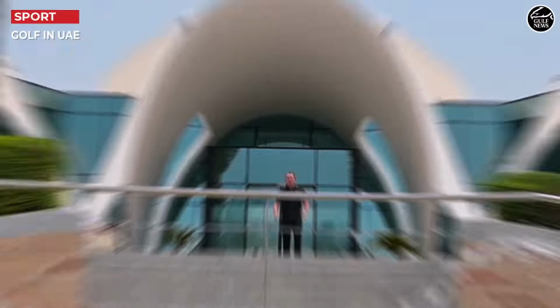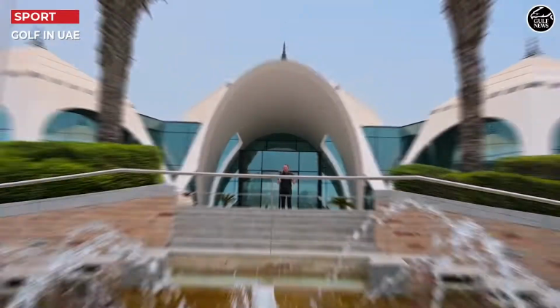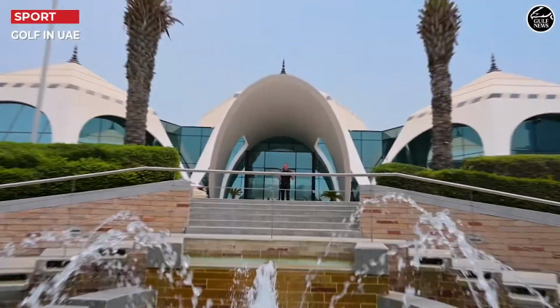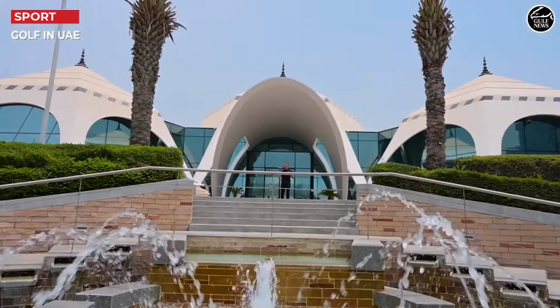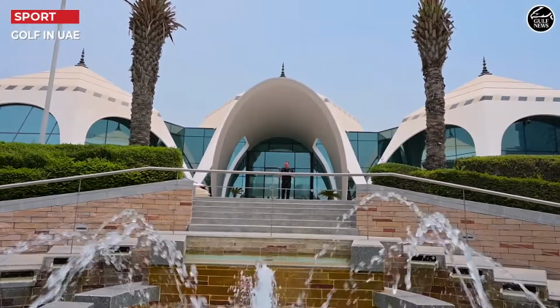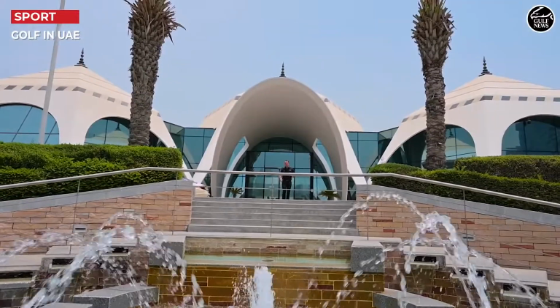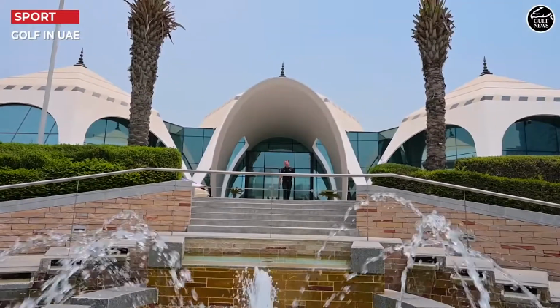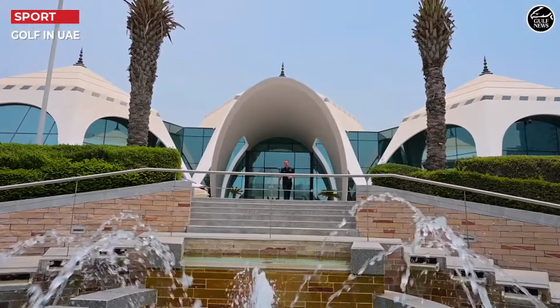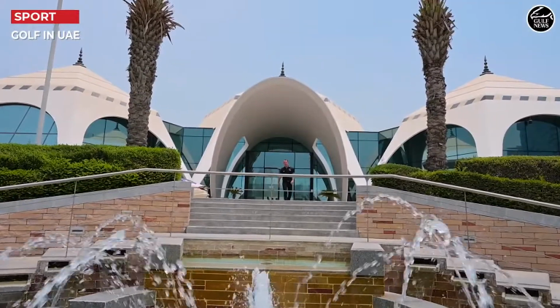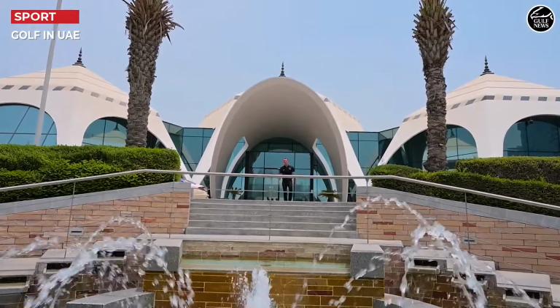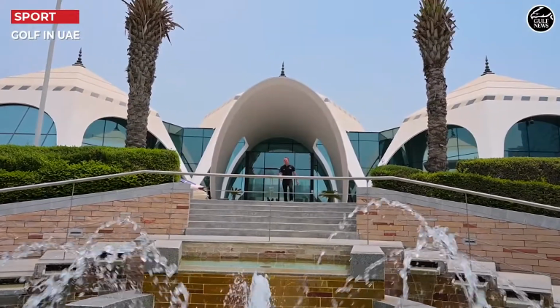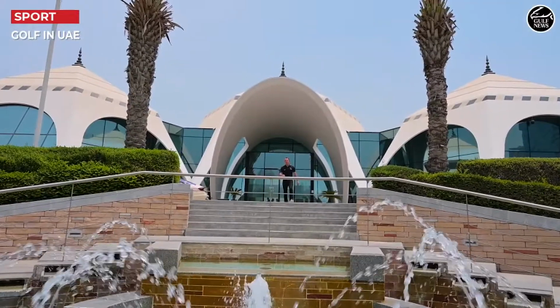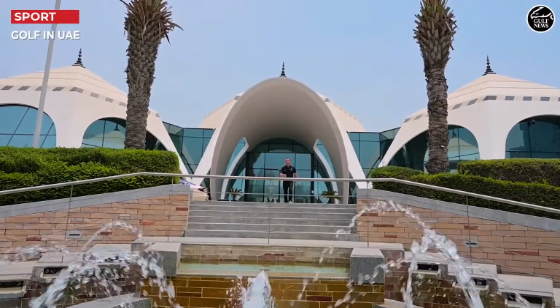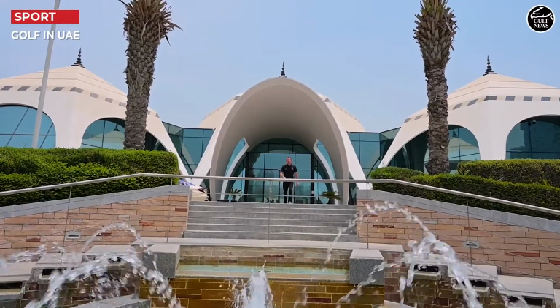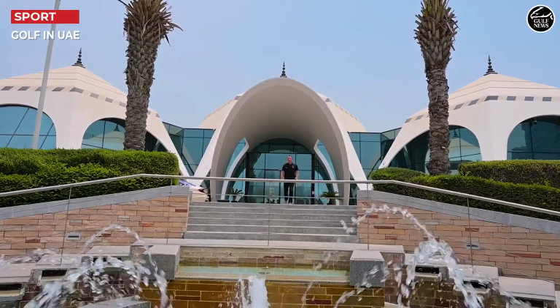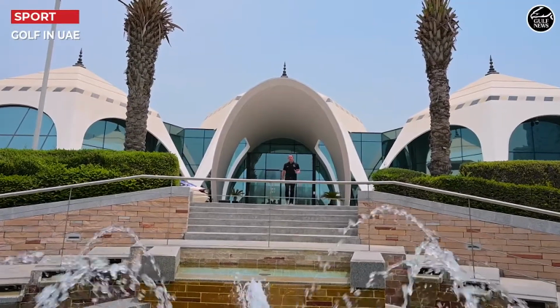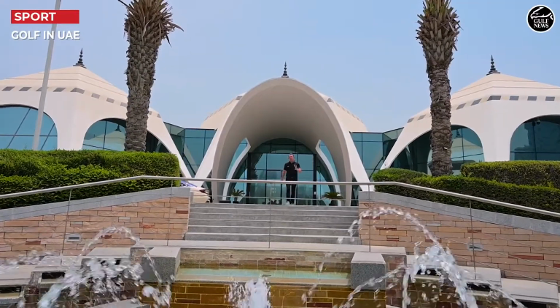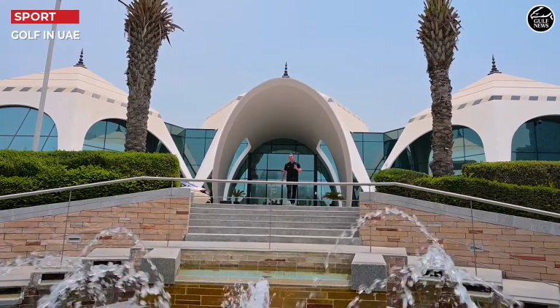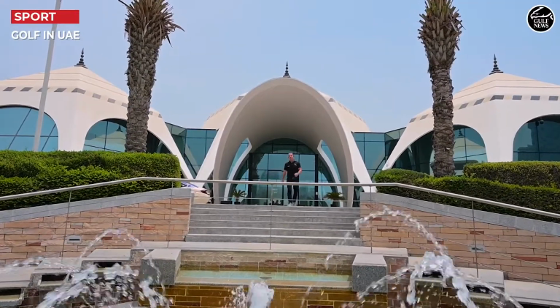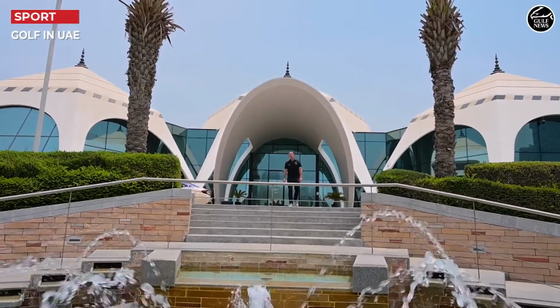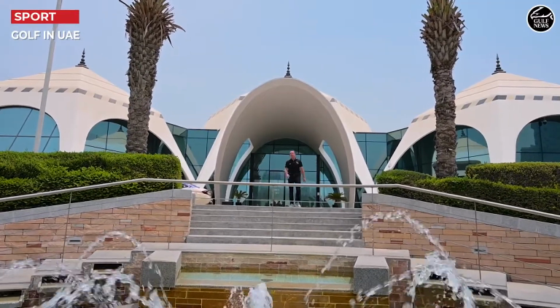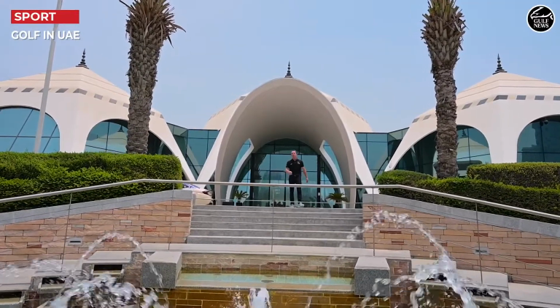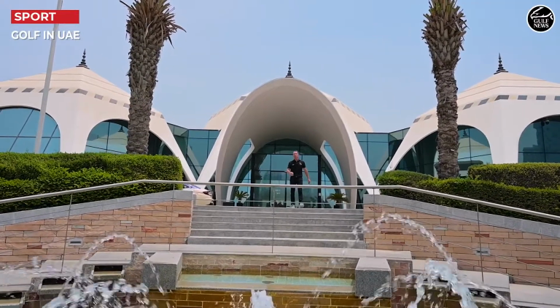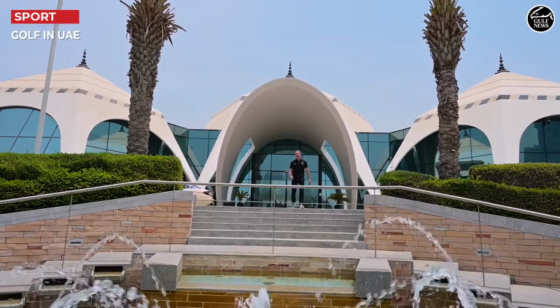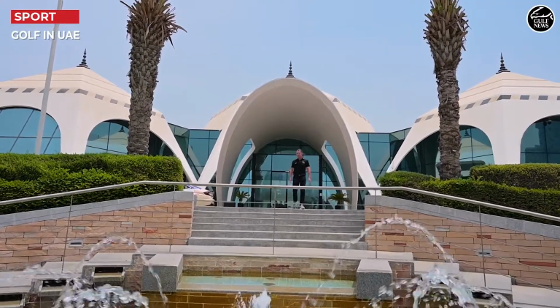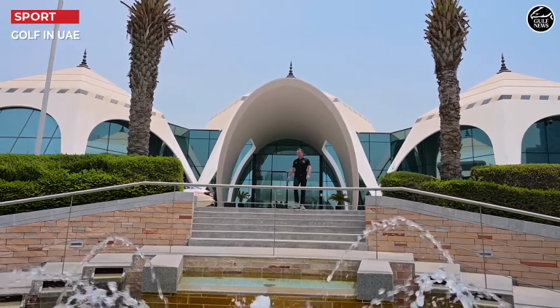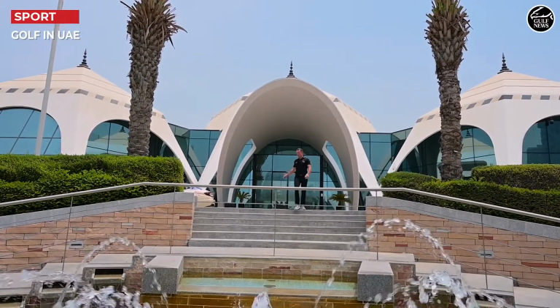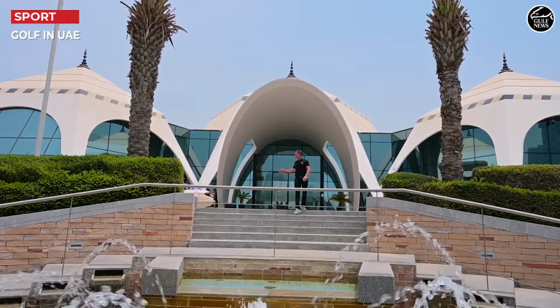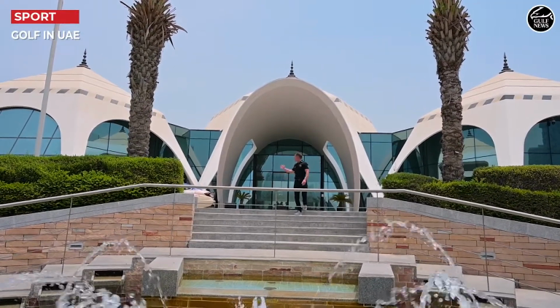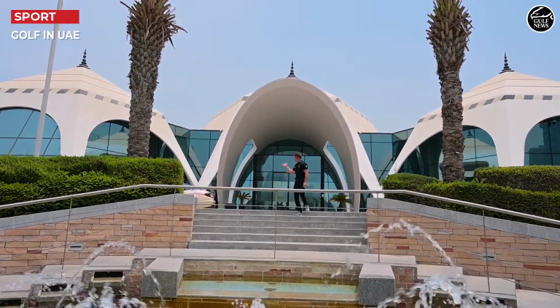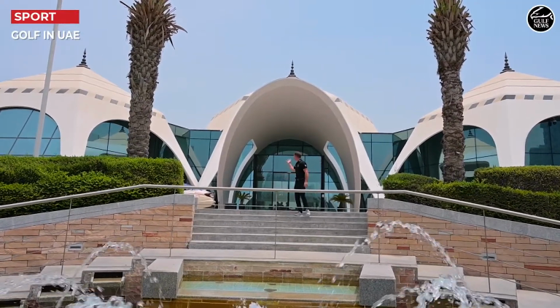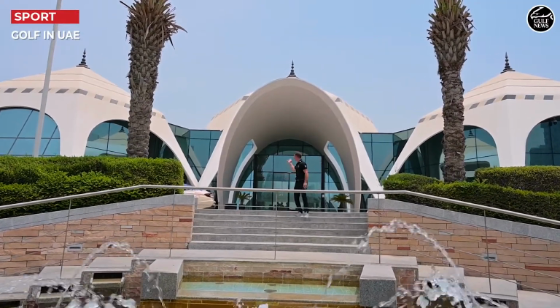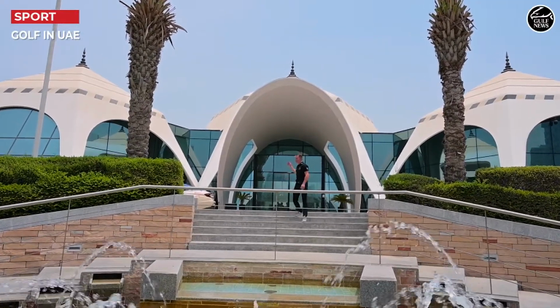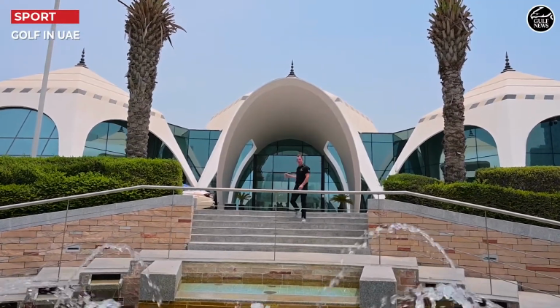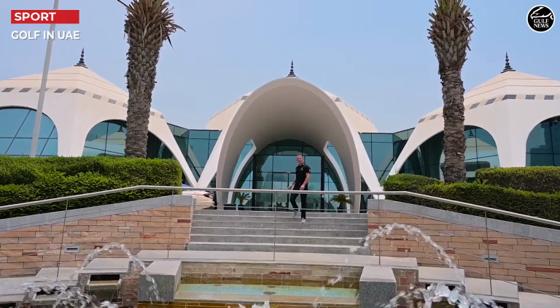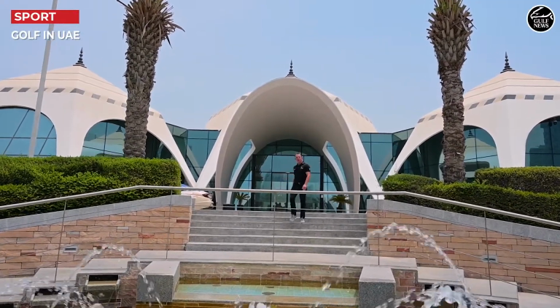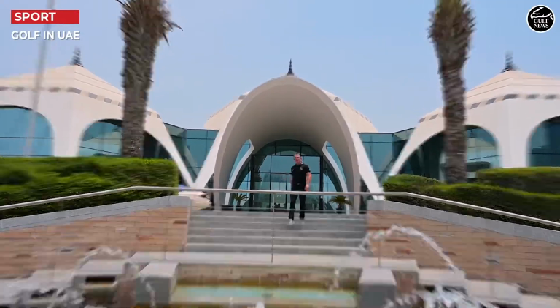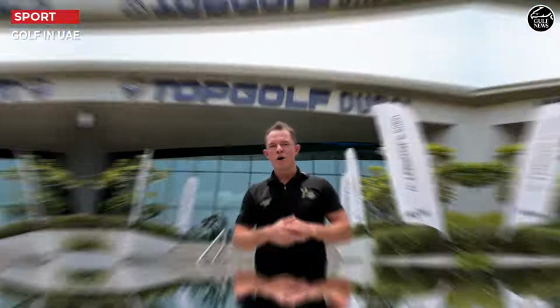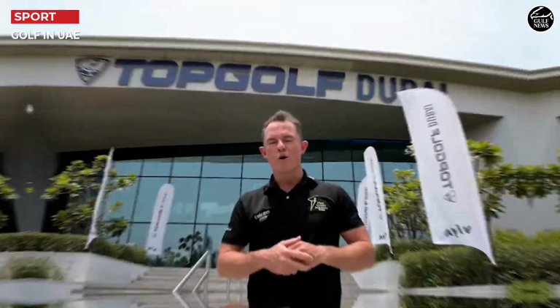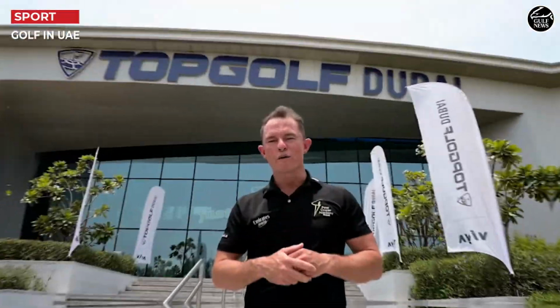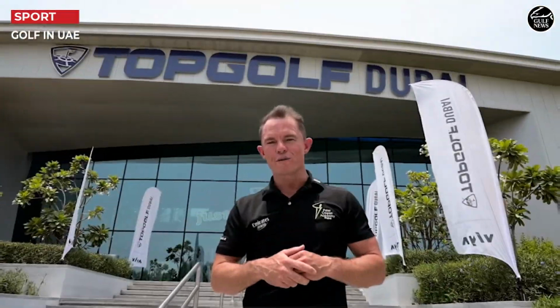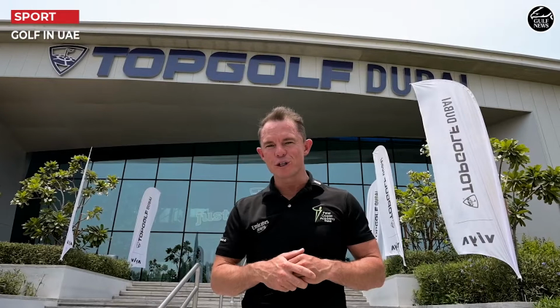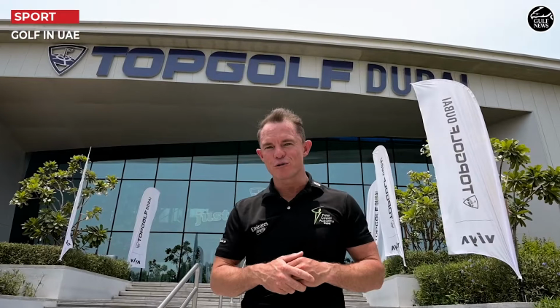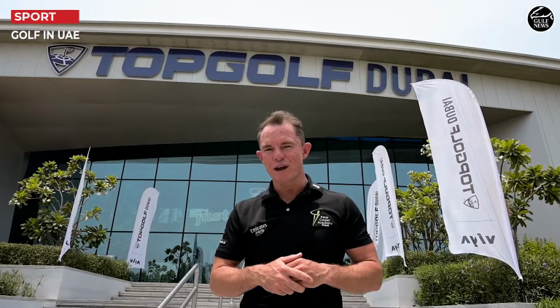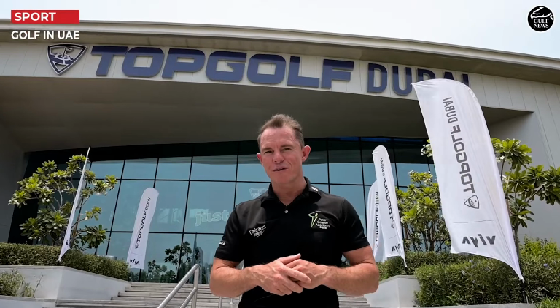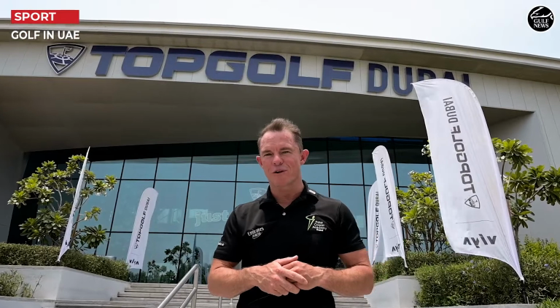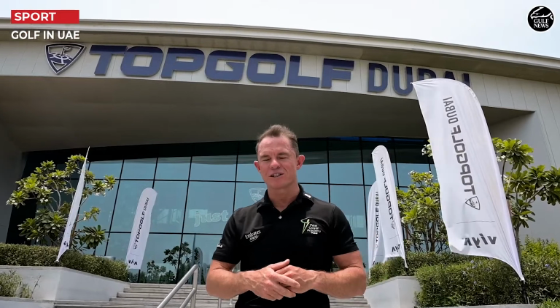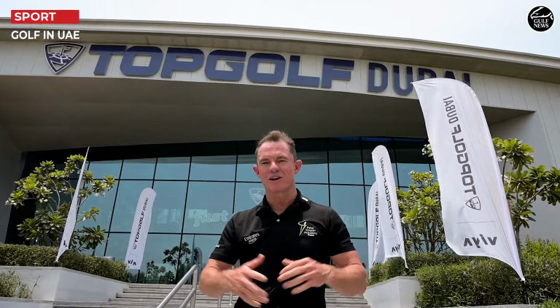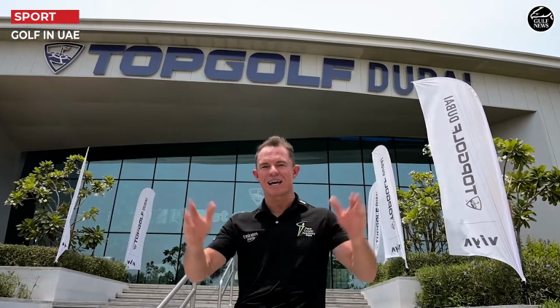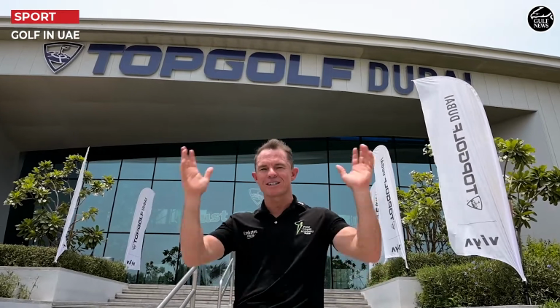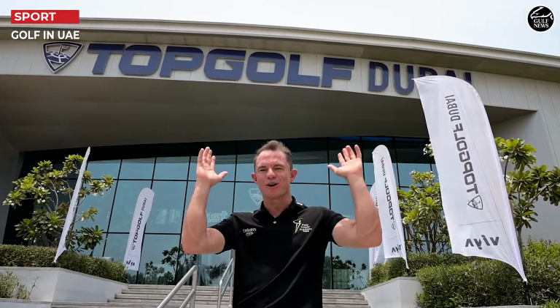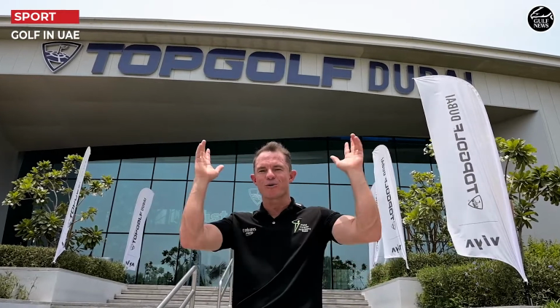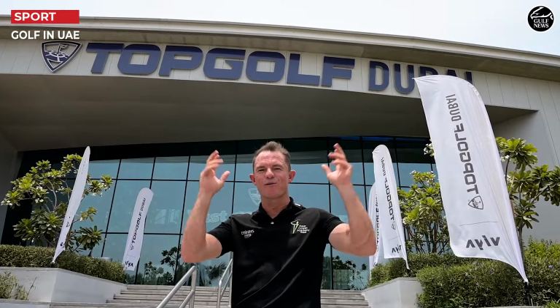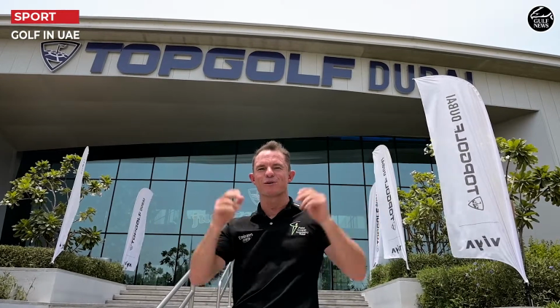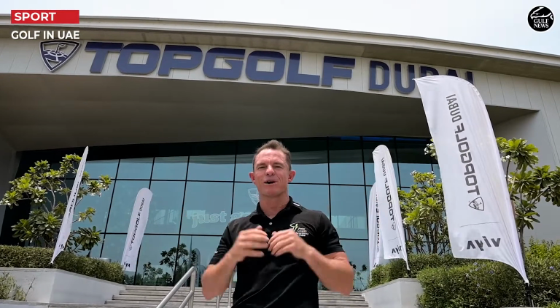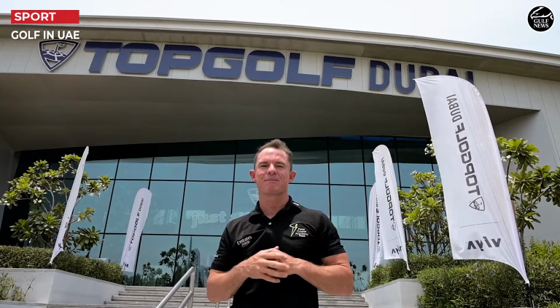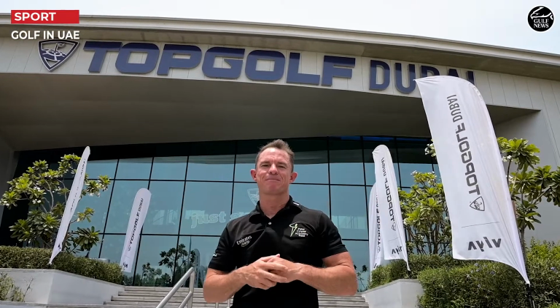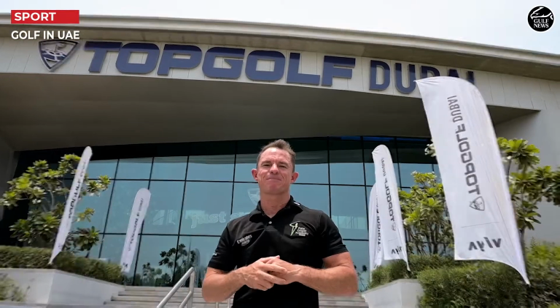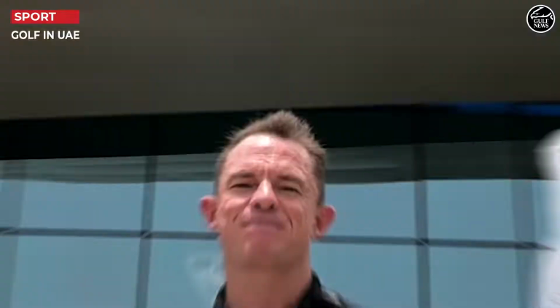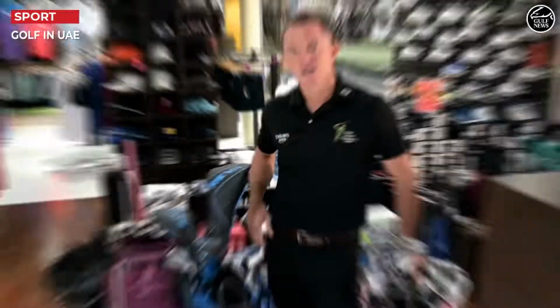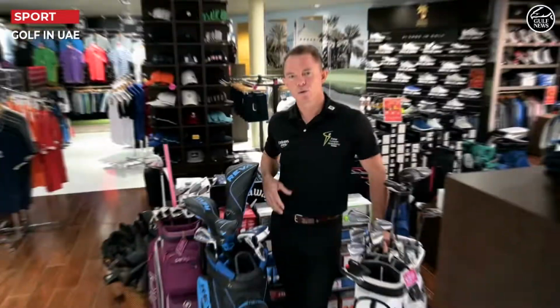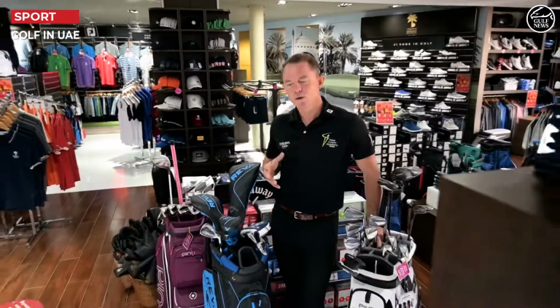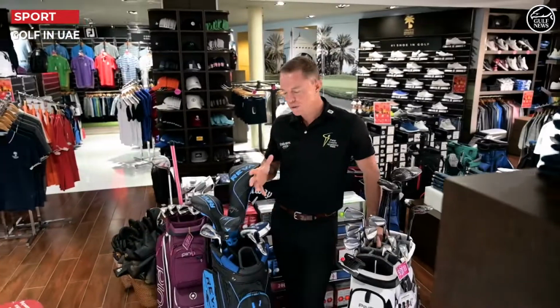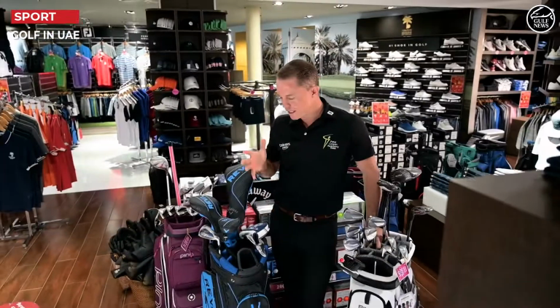So what do we need to play golf? Well, it all depends on your location. Is it a golf club or a fun driving range like our Topgolf Dubai? So what do we need?